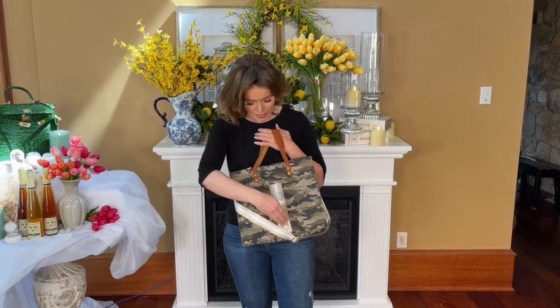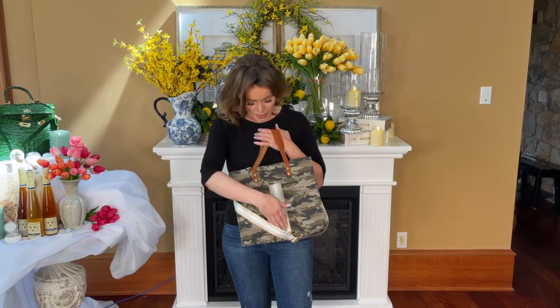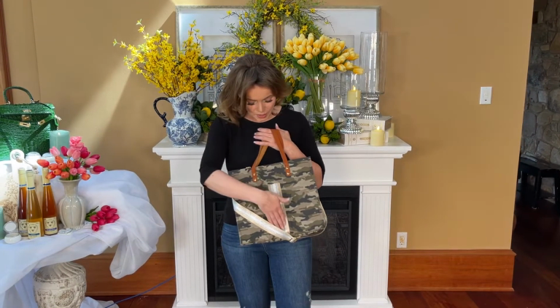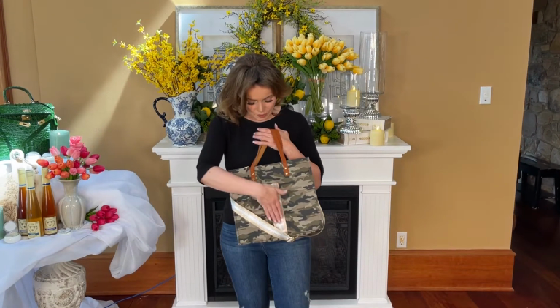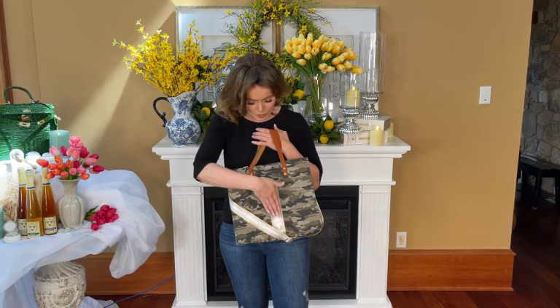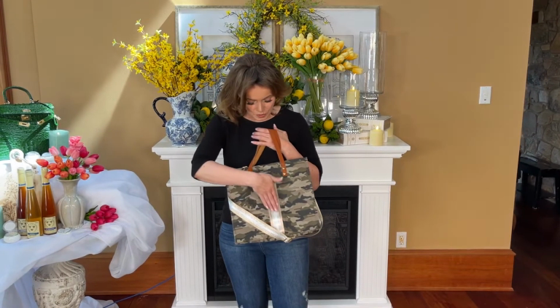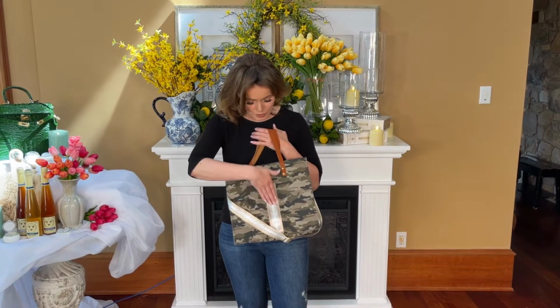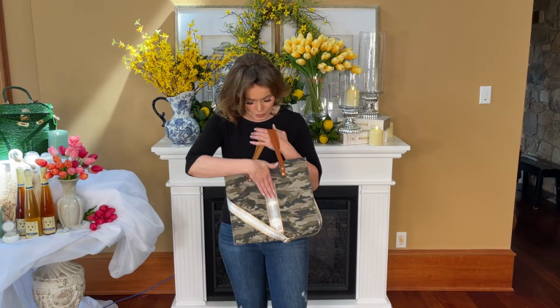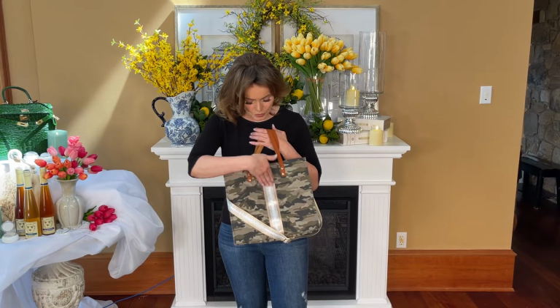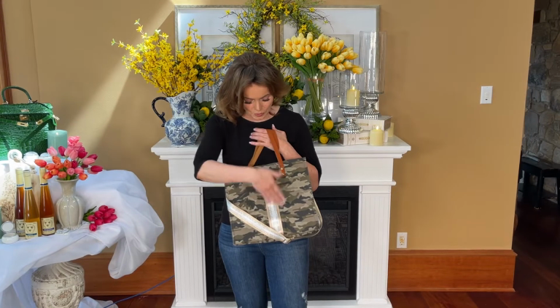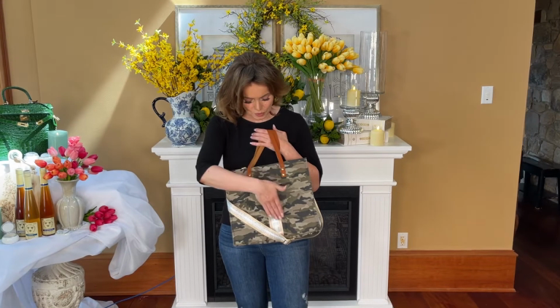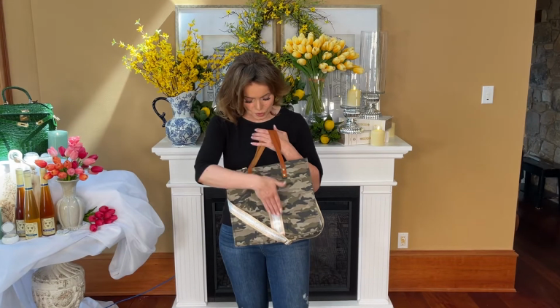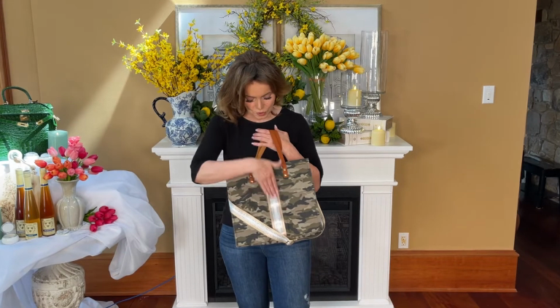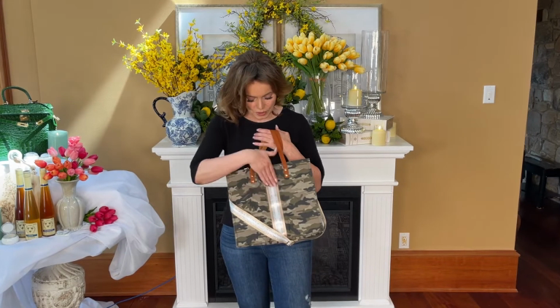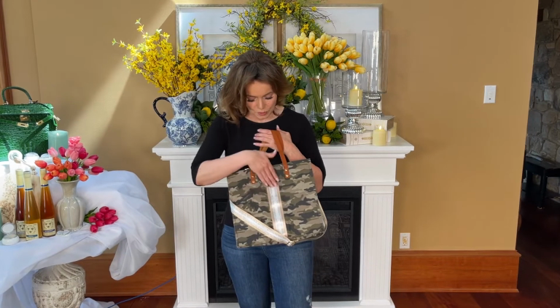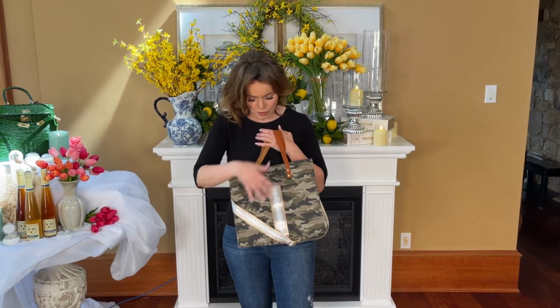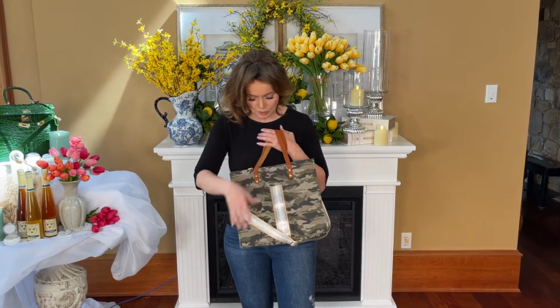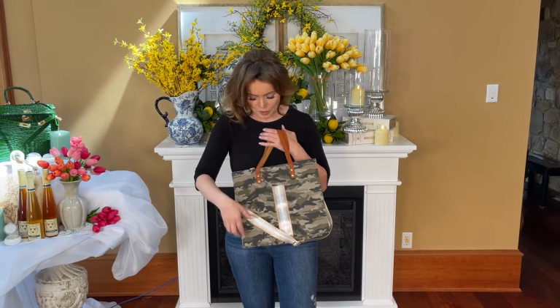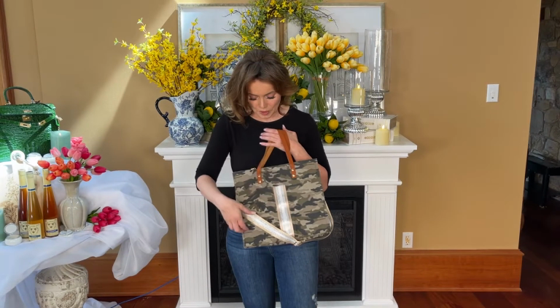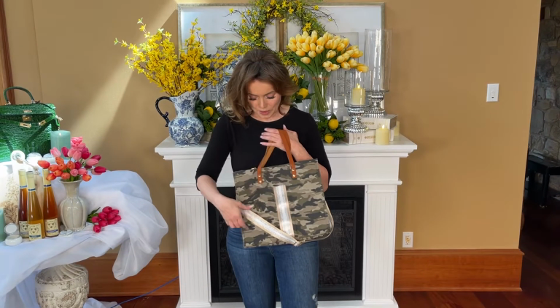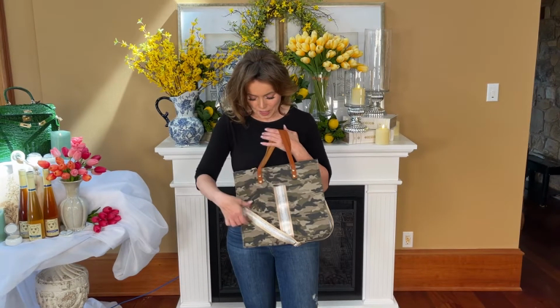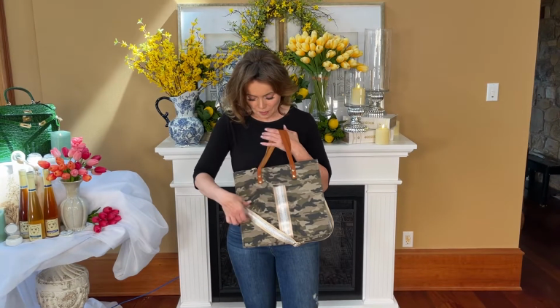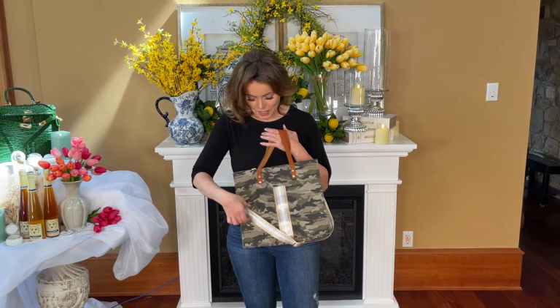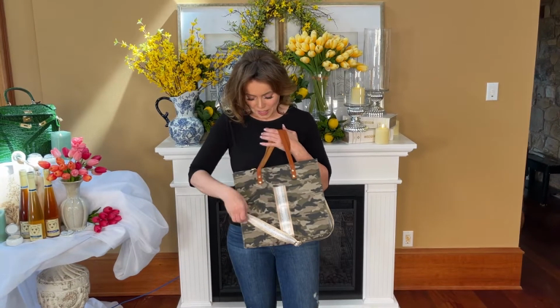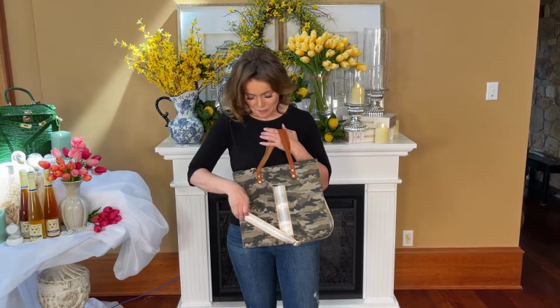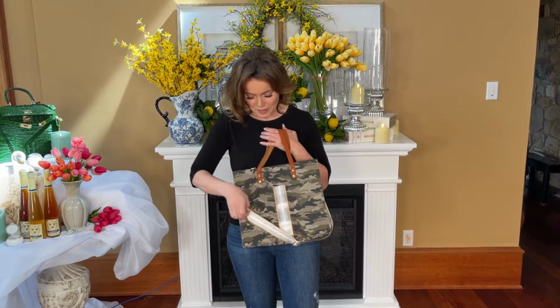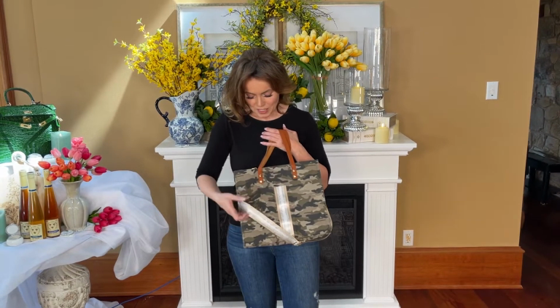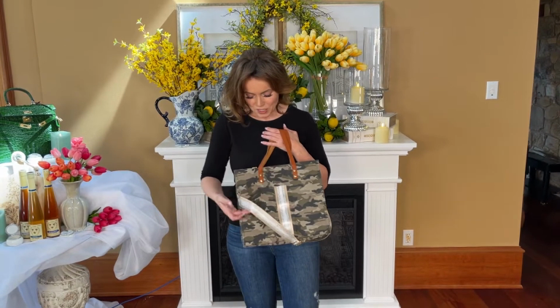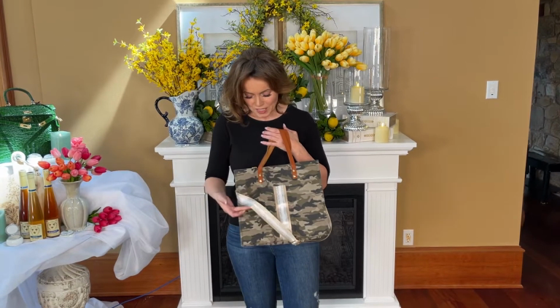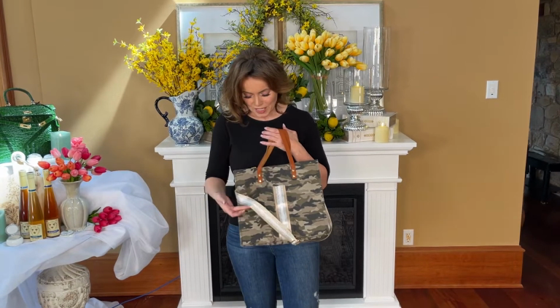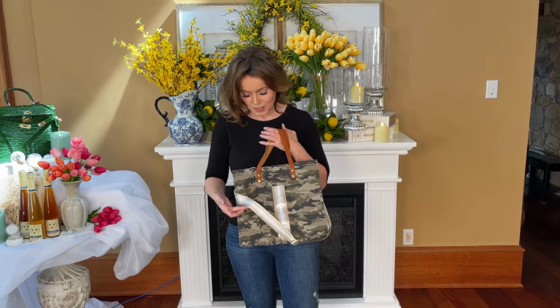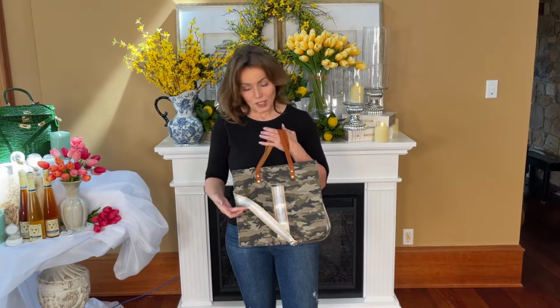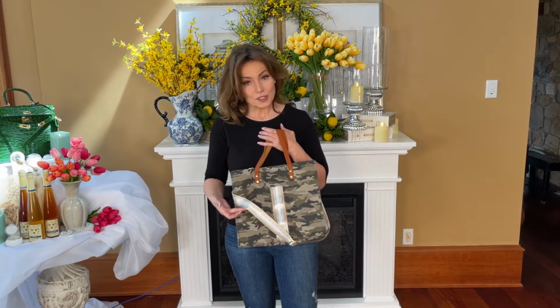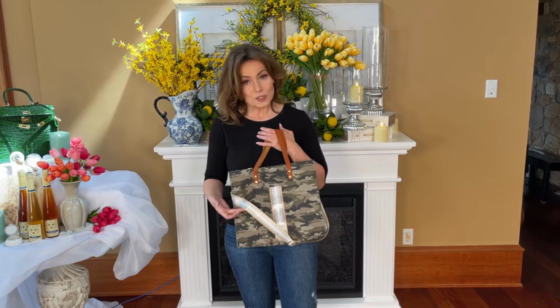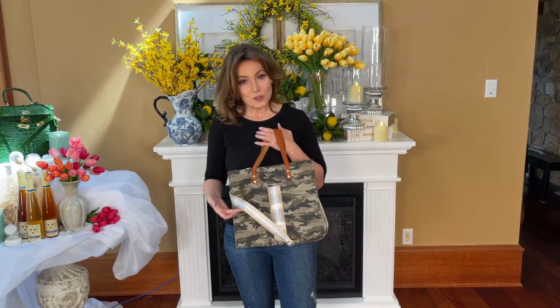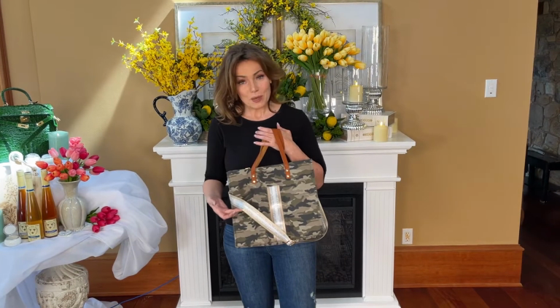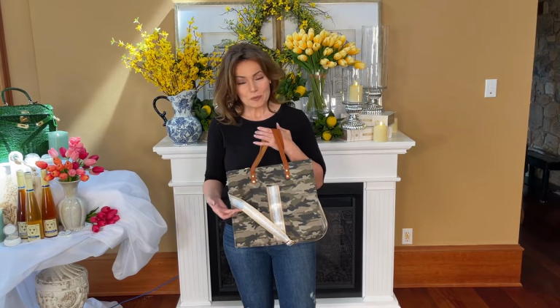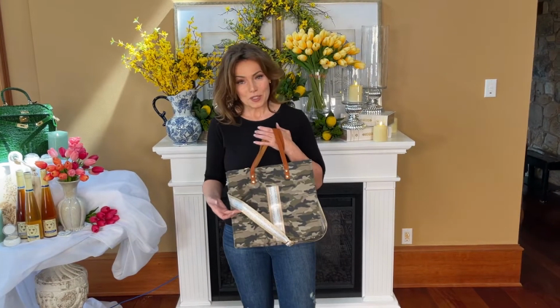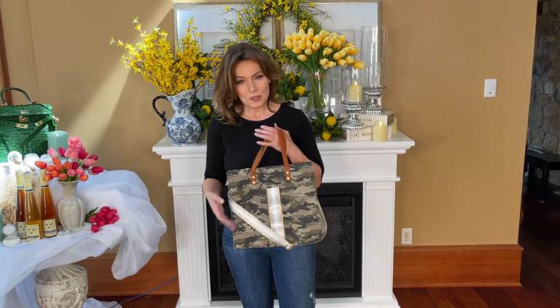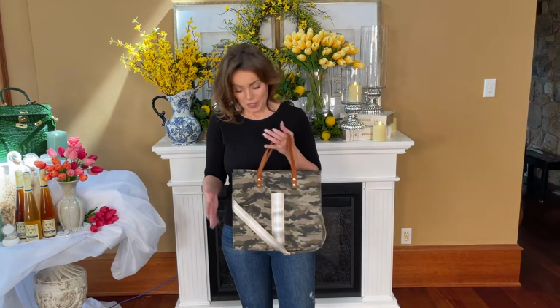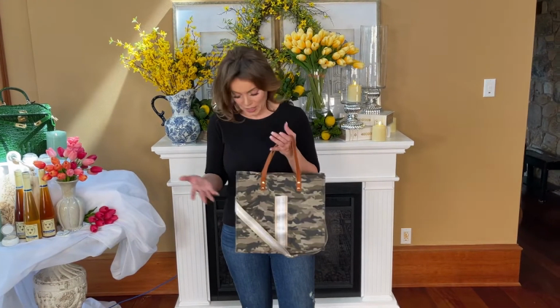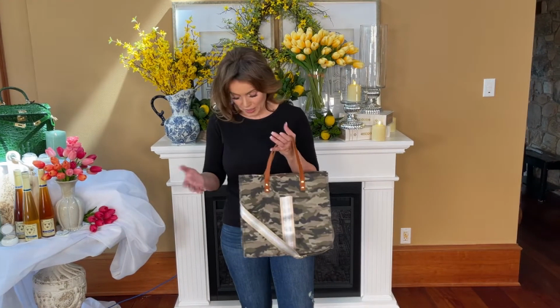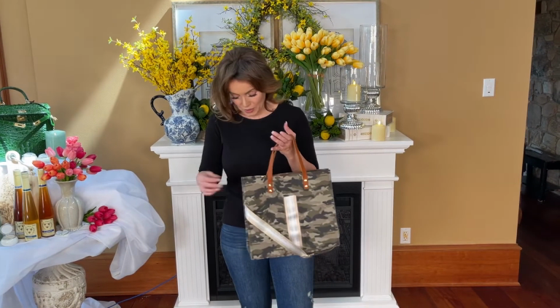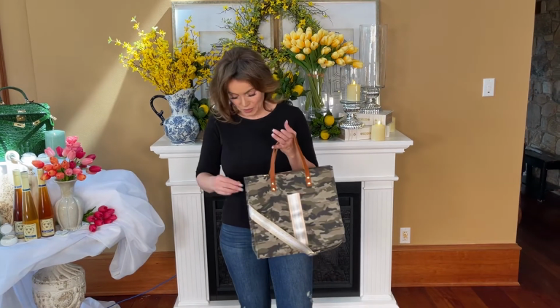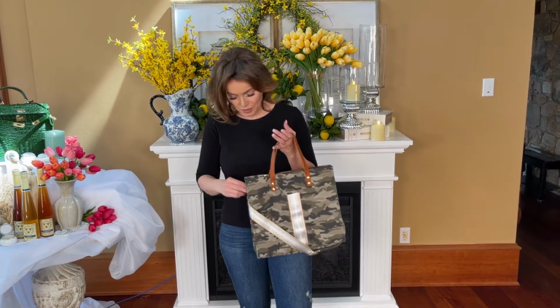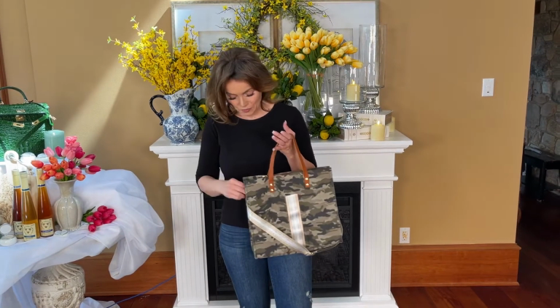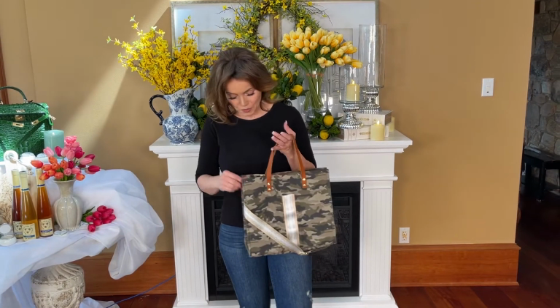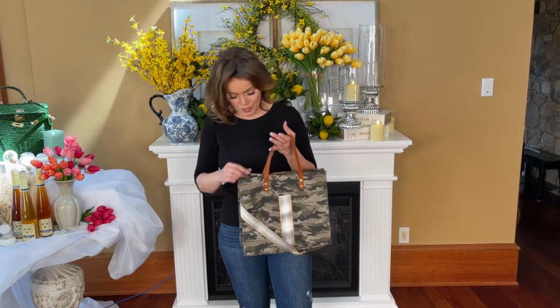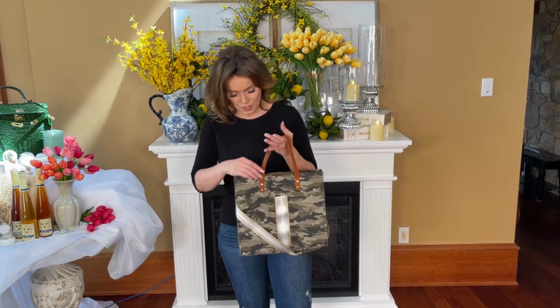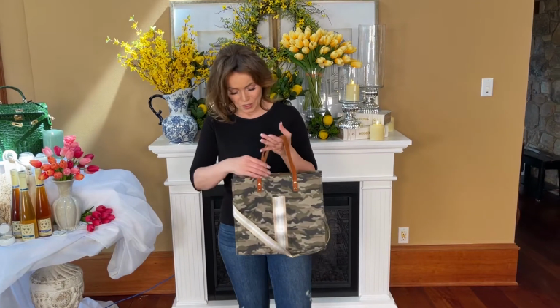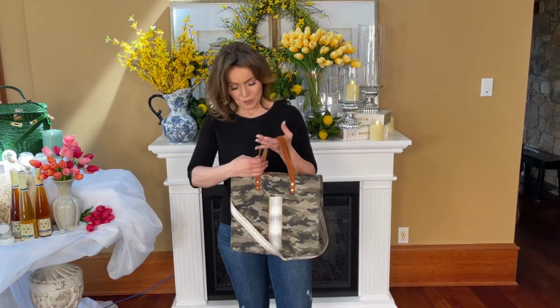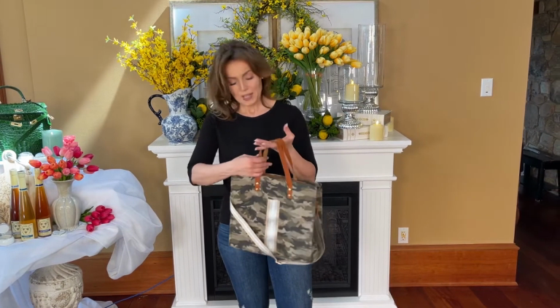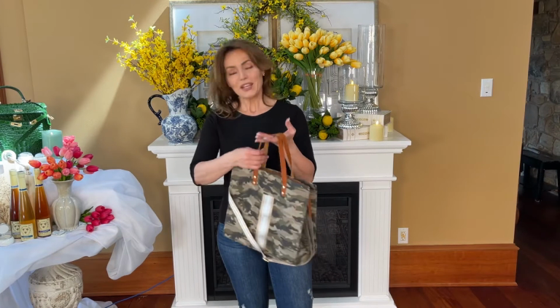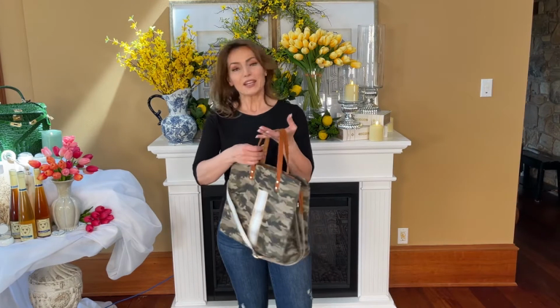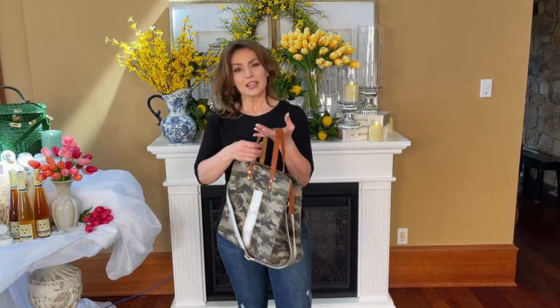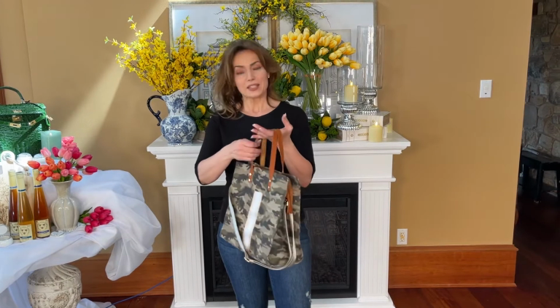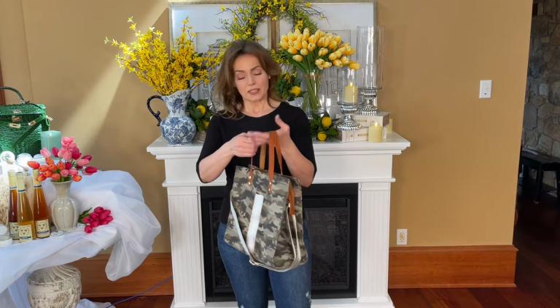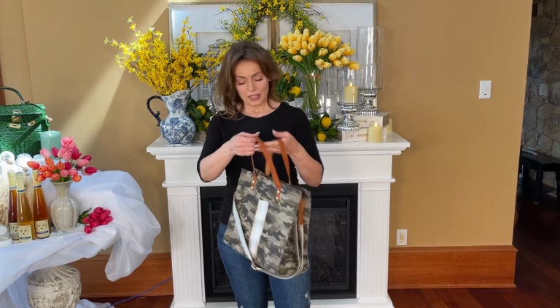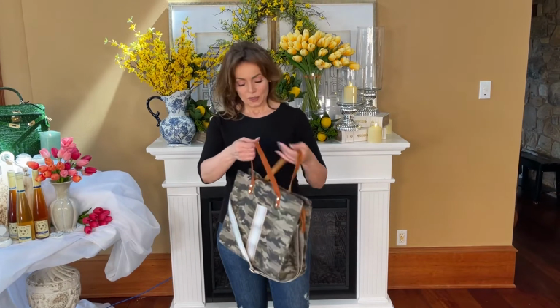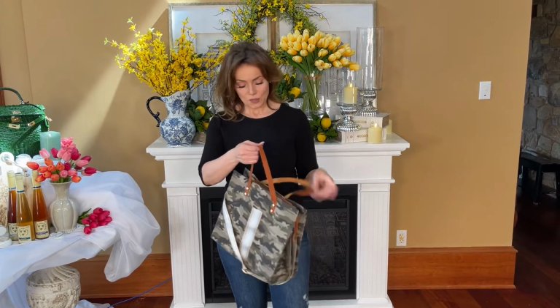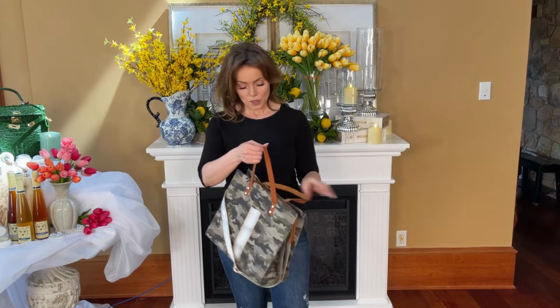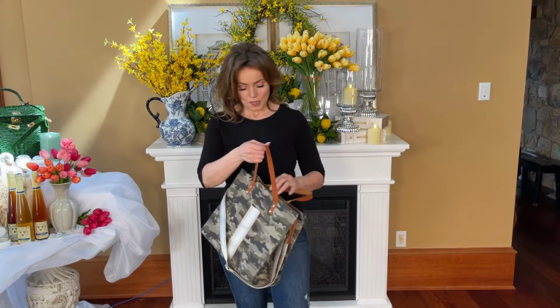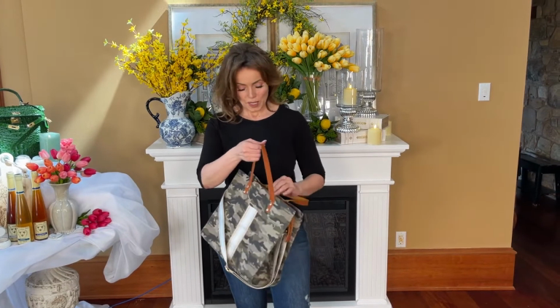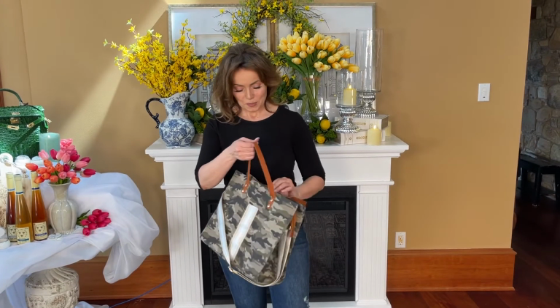This beautiful trim with the ribbon going up matches that long strap that you can unhook if you want to. It has the leather straps.